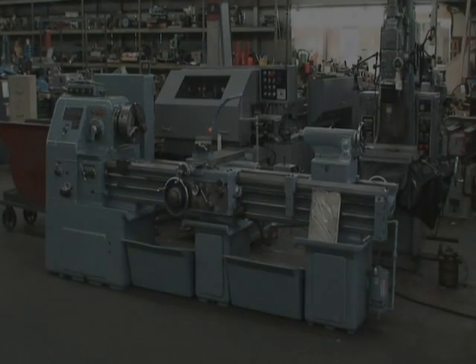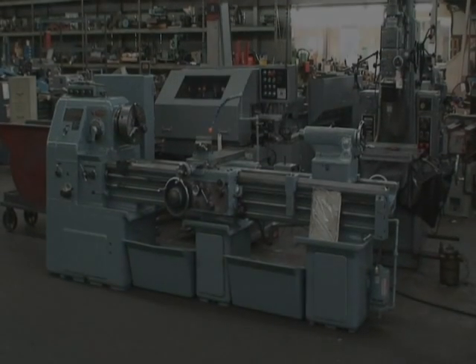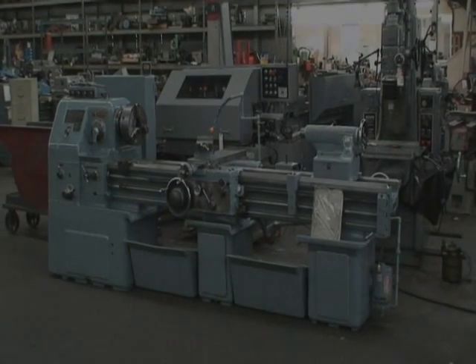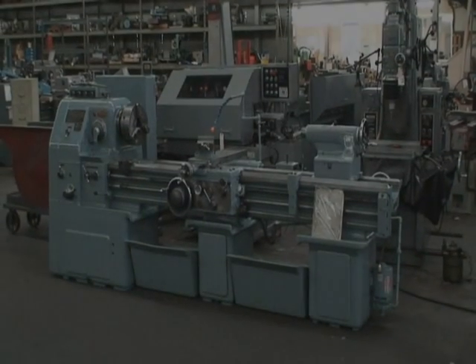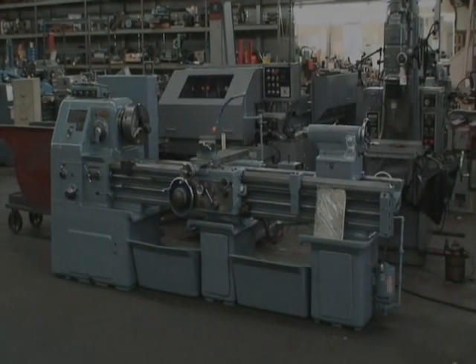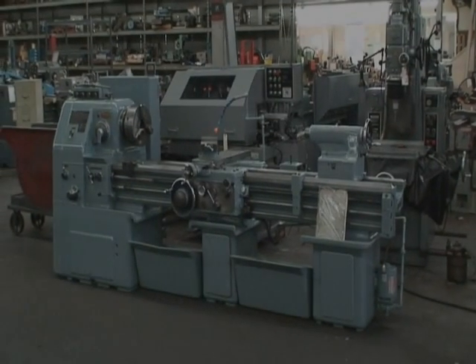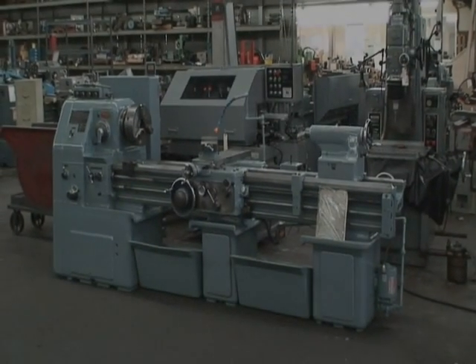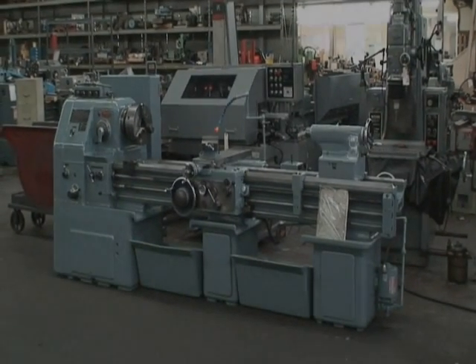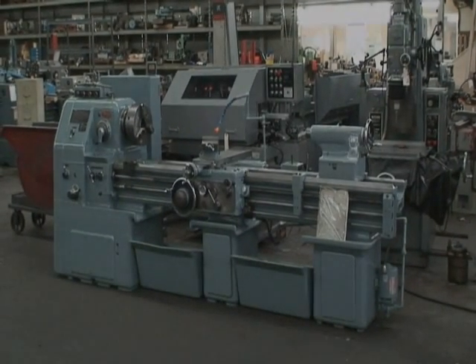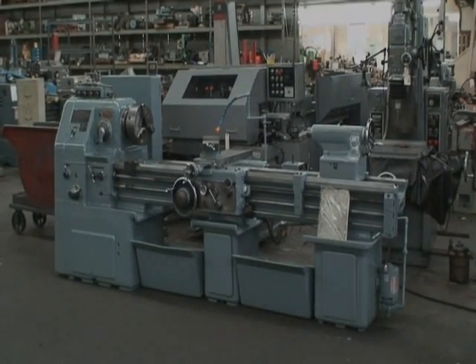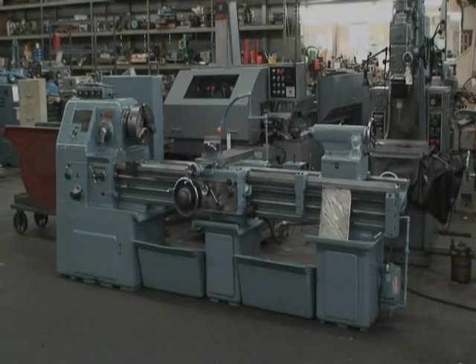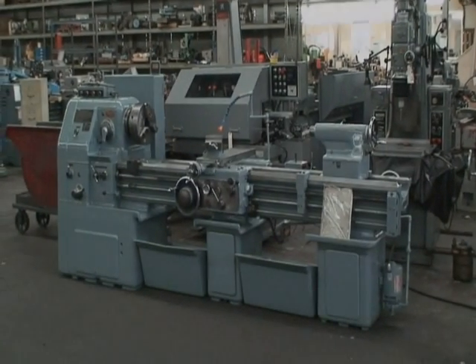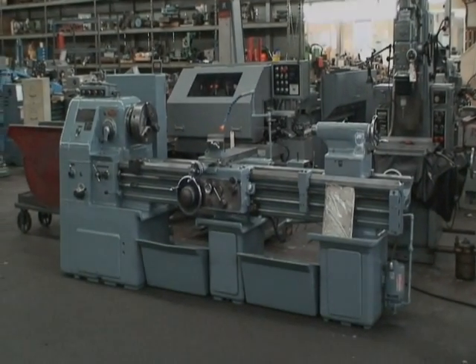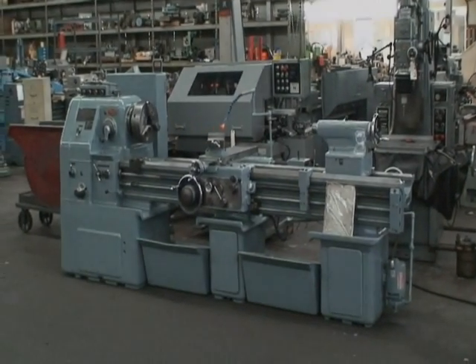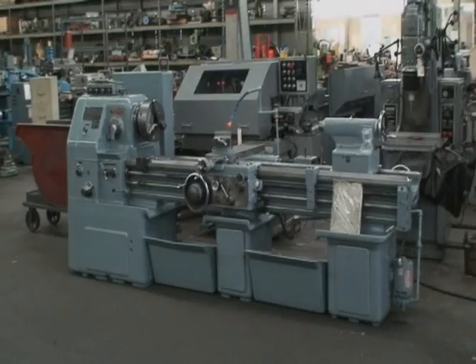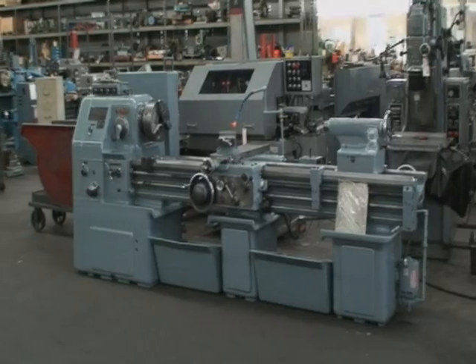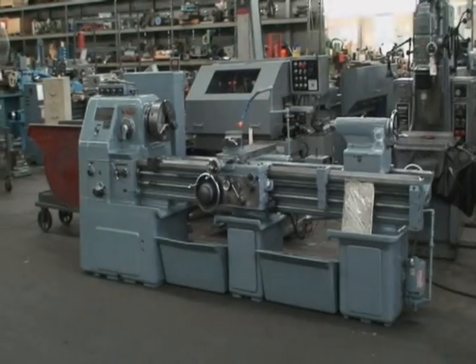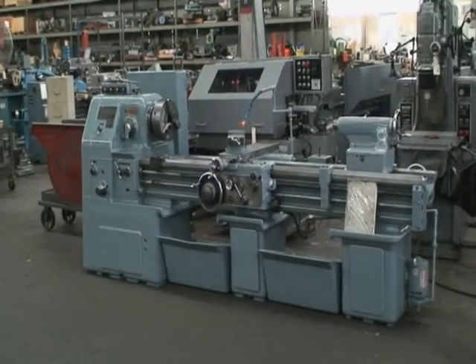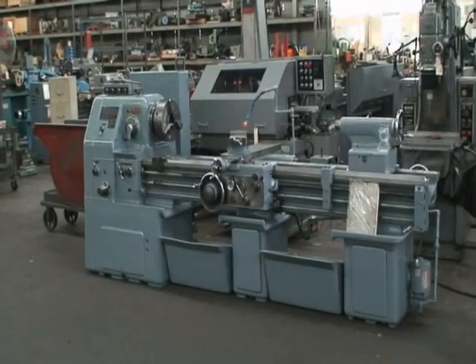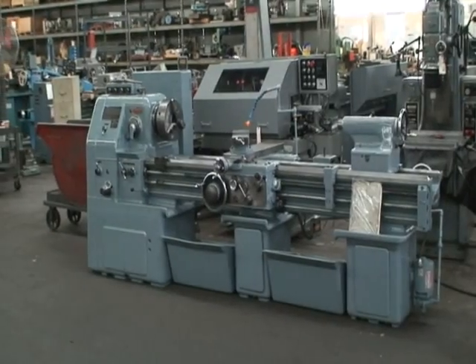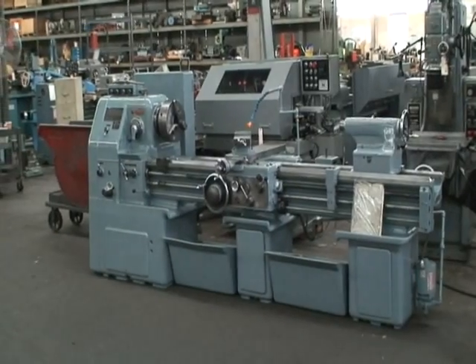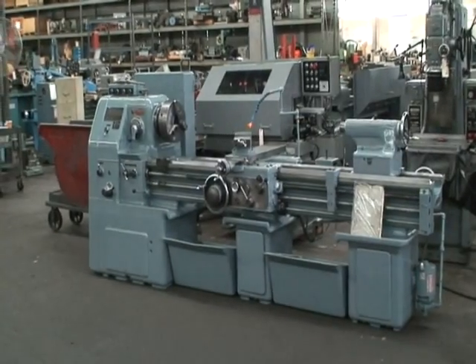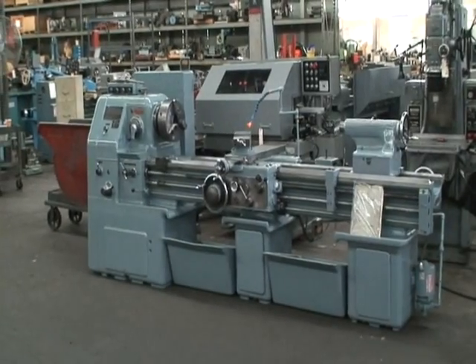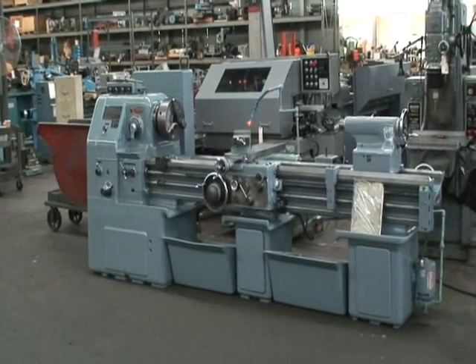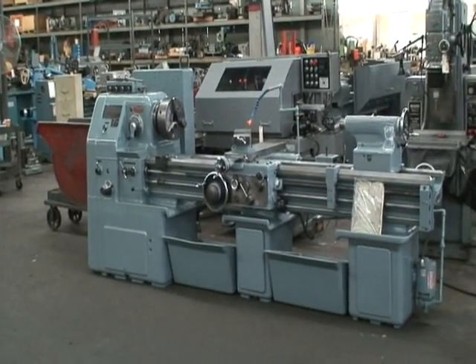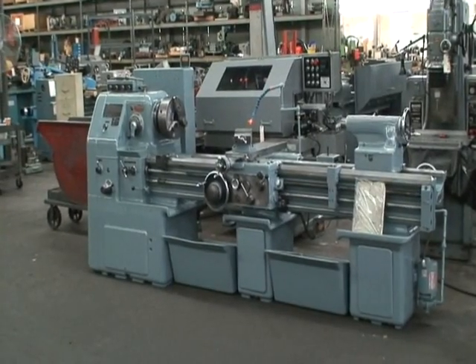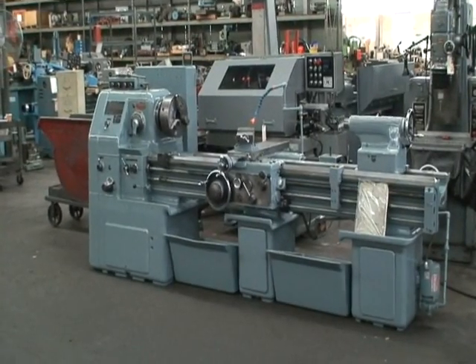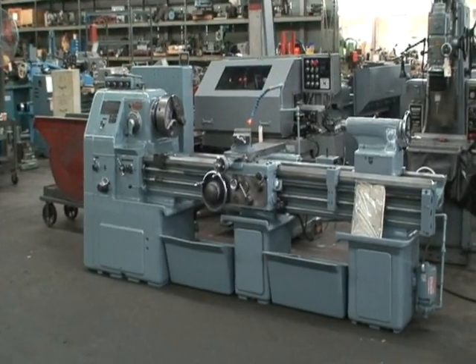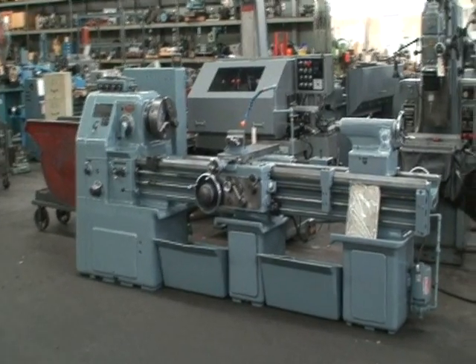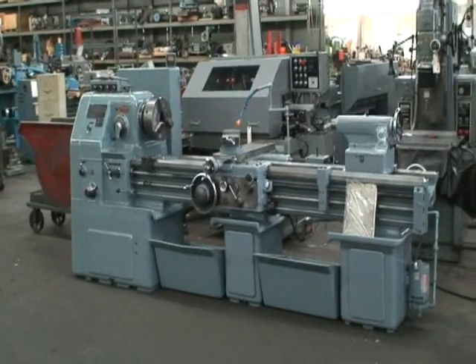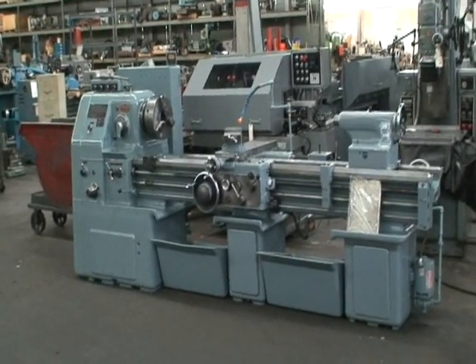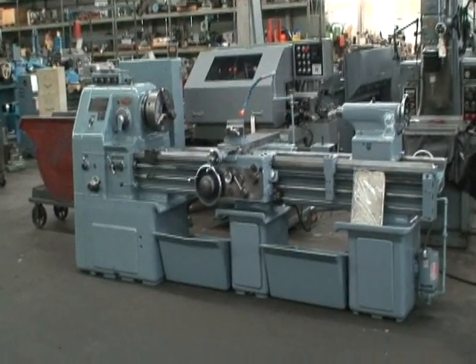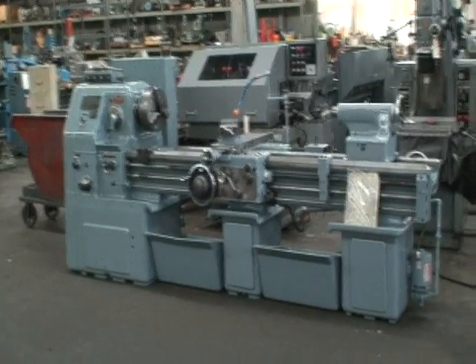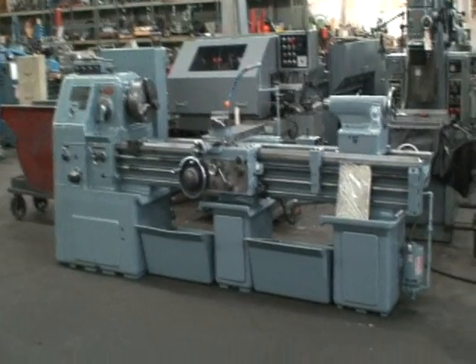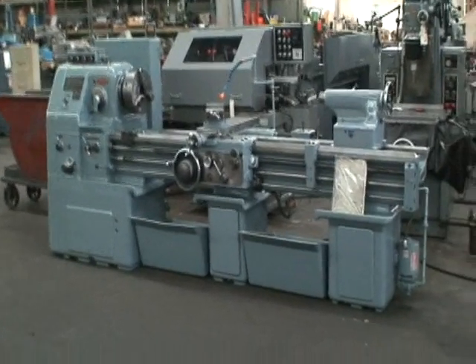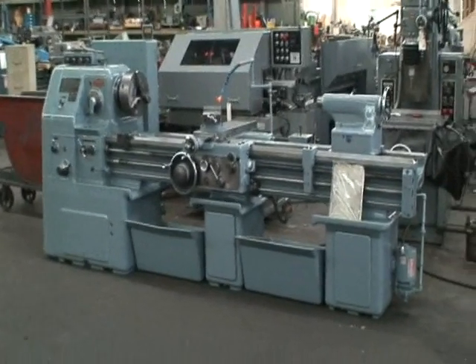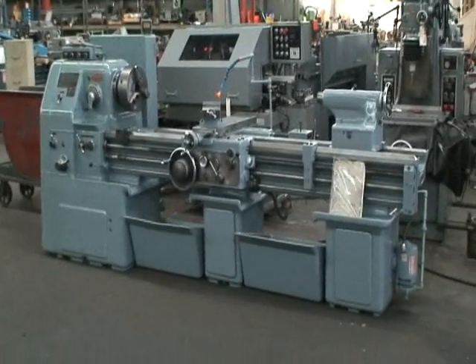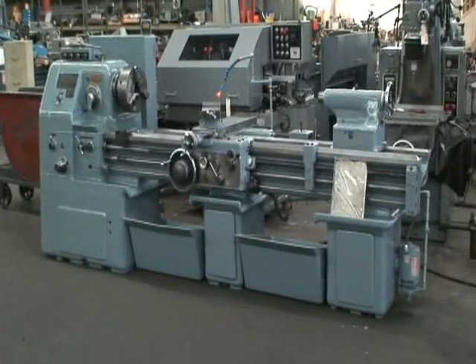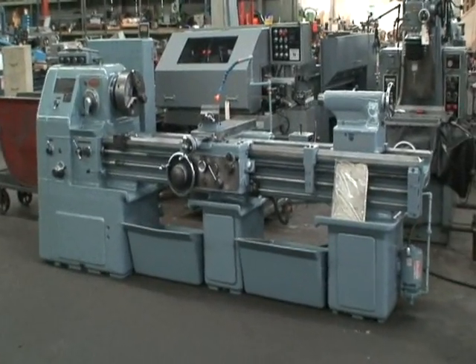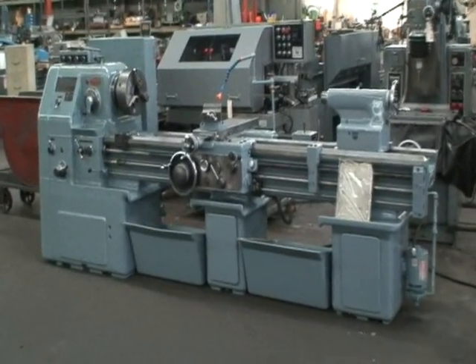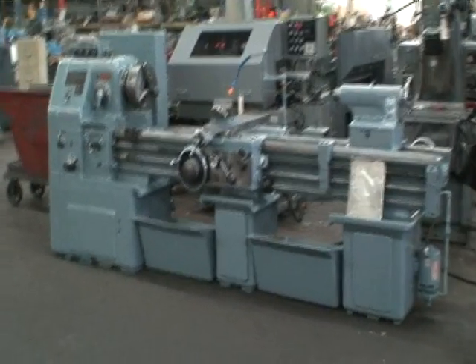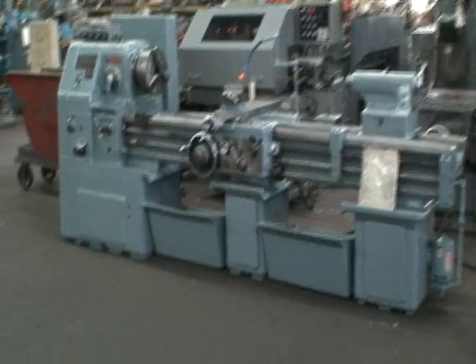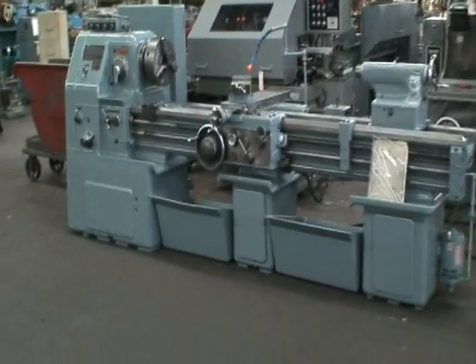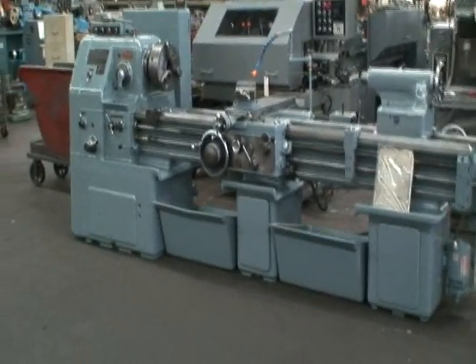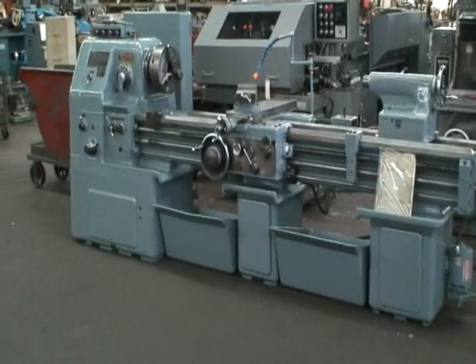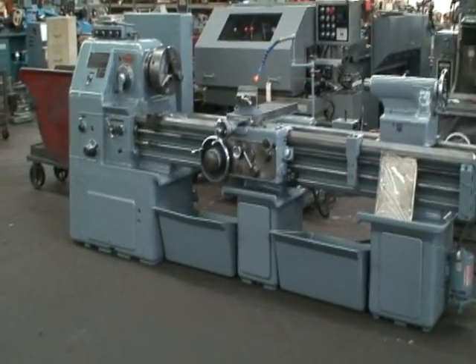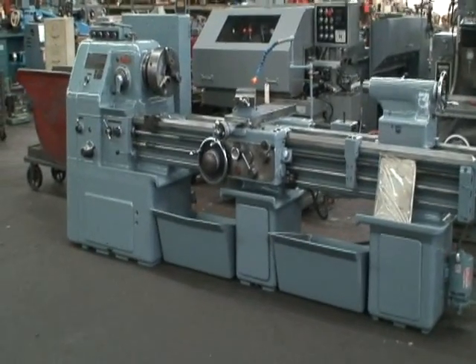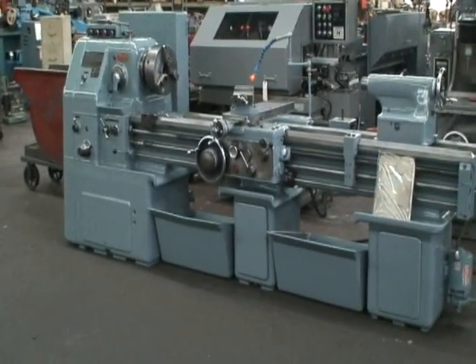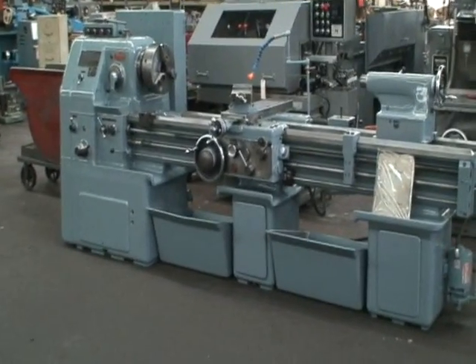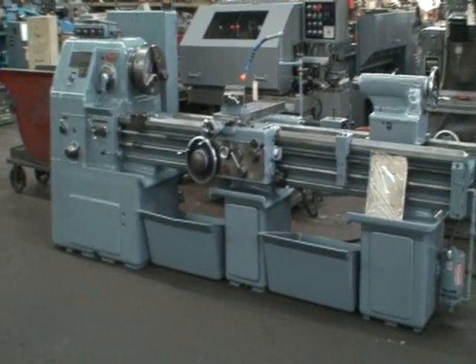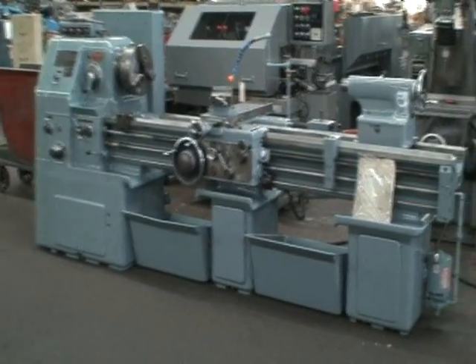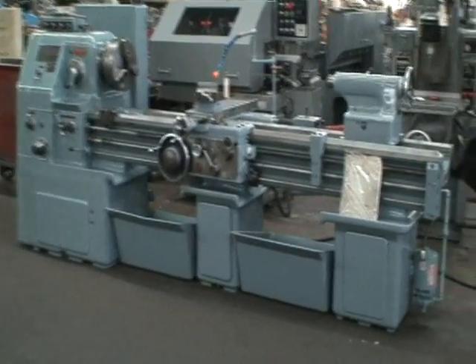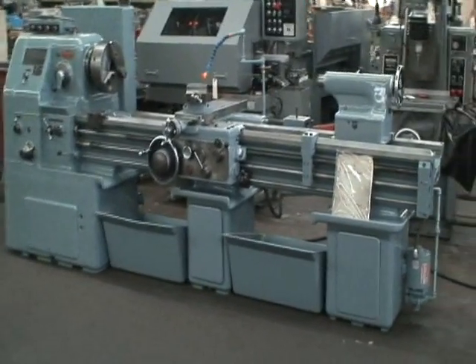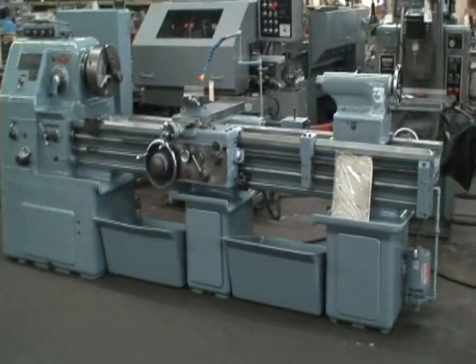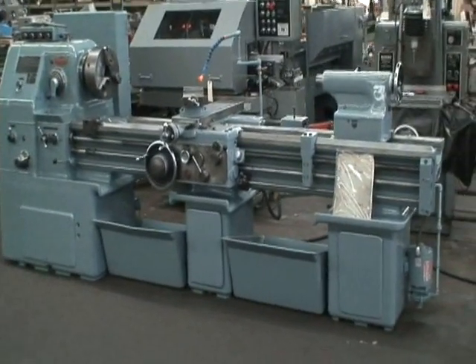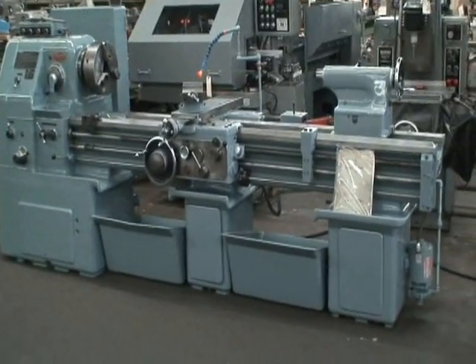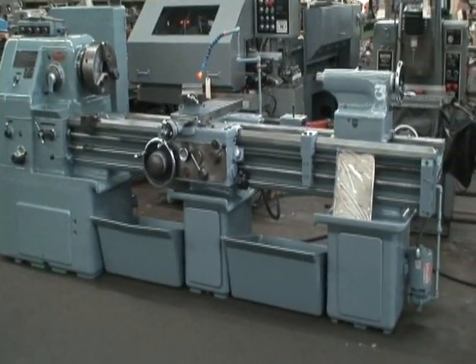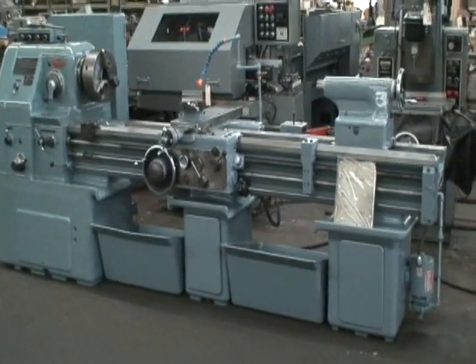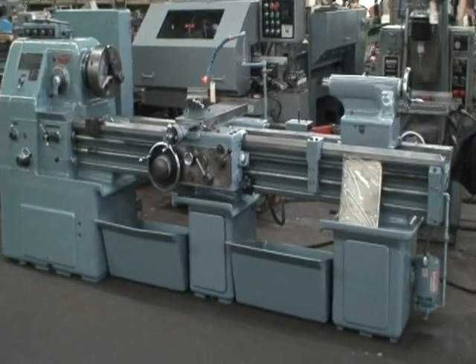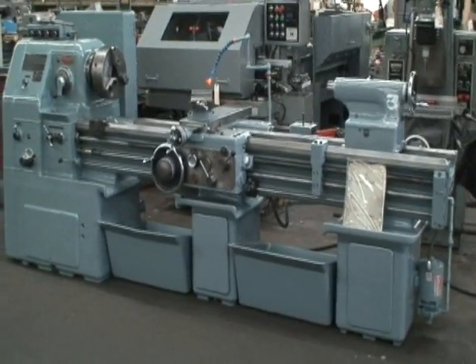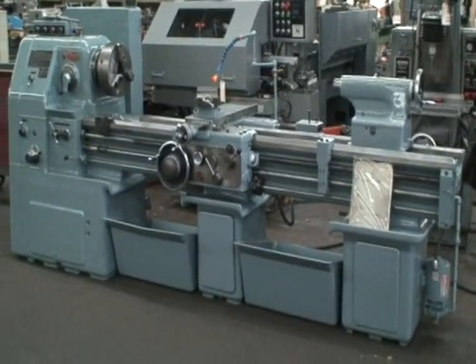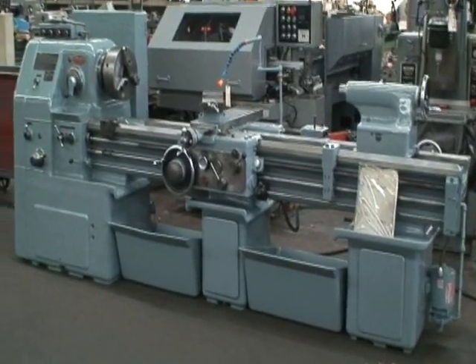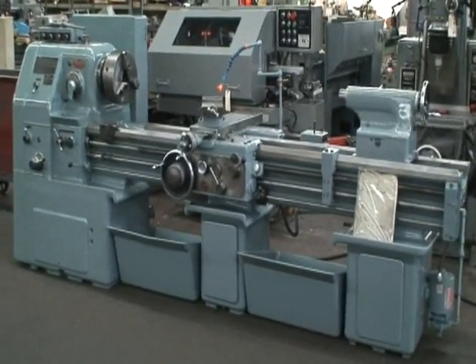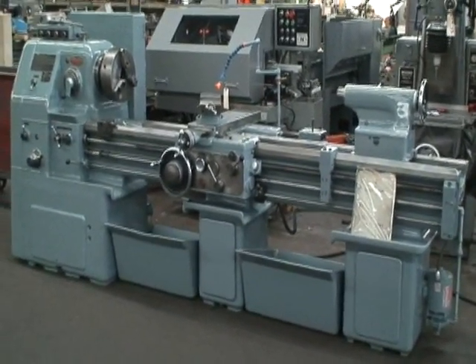Hello, welcome to Industrial Surplus. This is a video demonstration of our Akuma engine lathe.